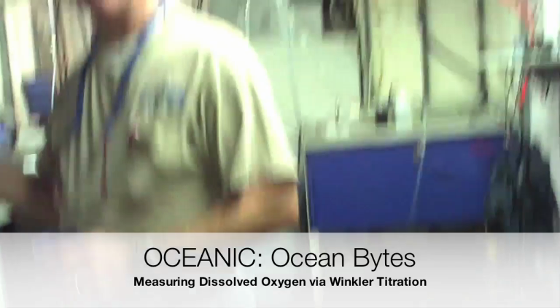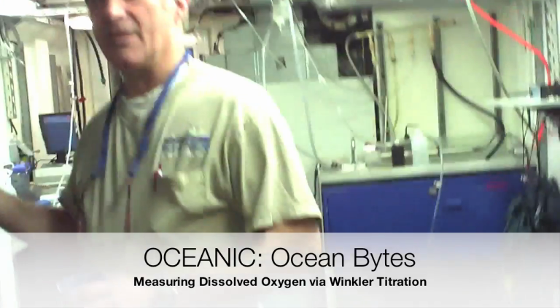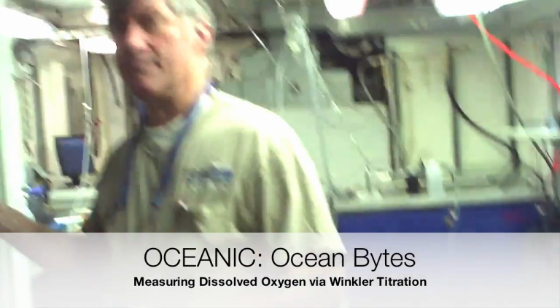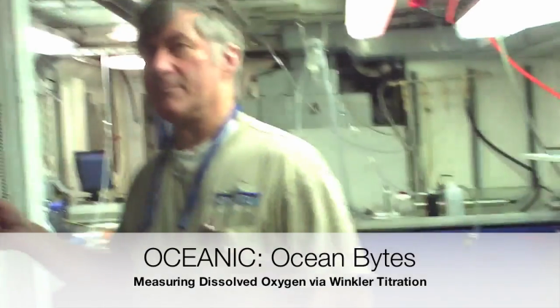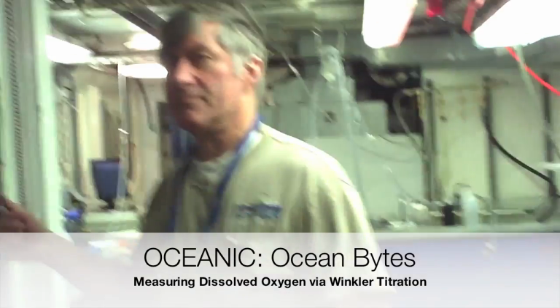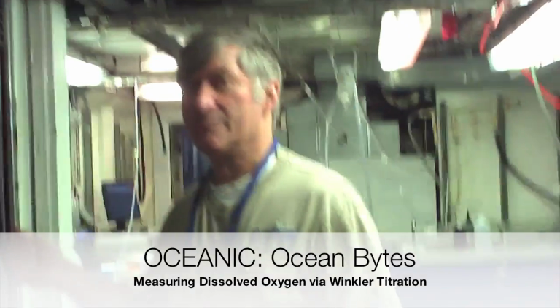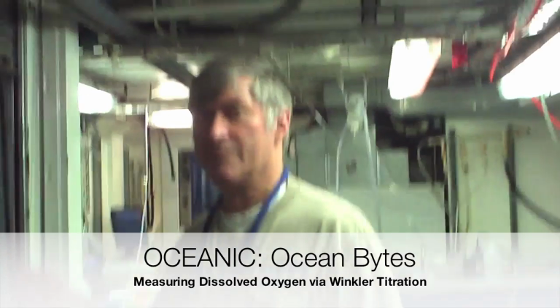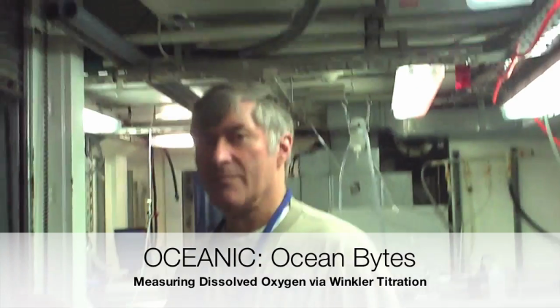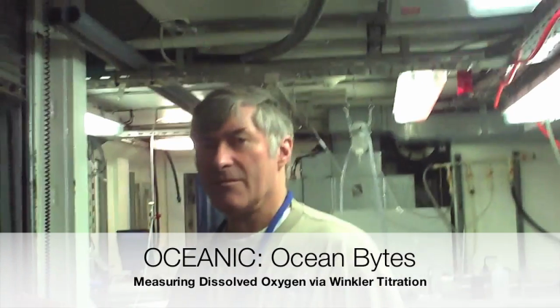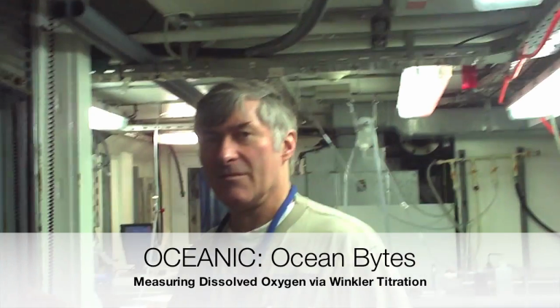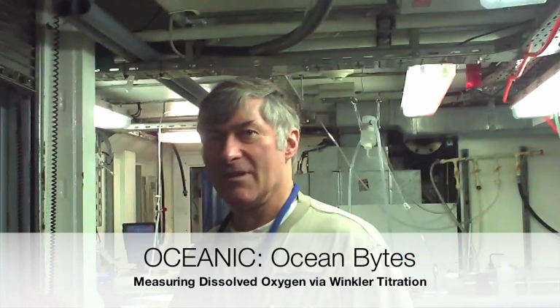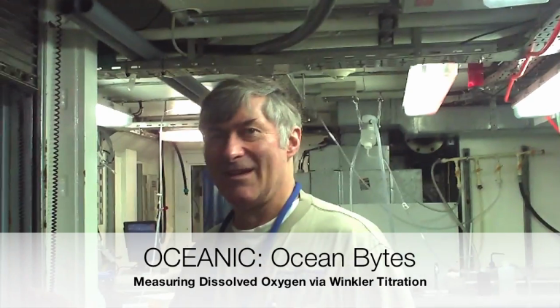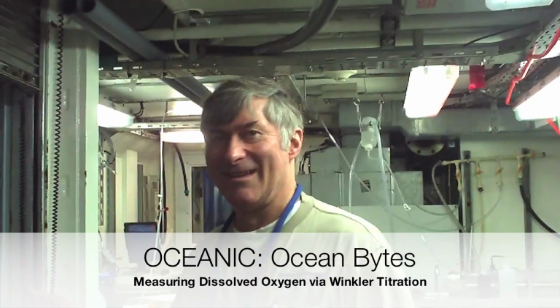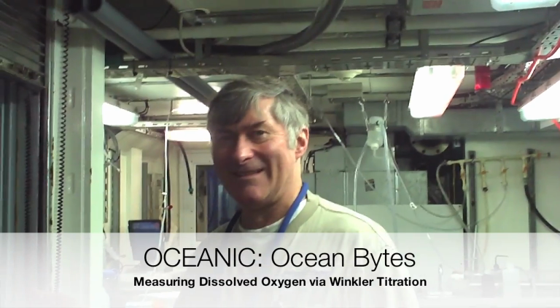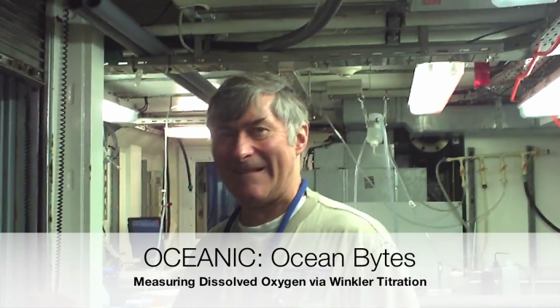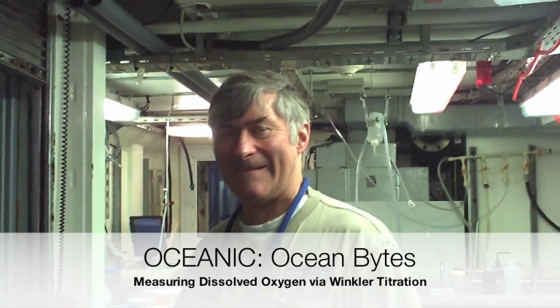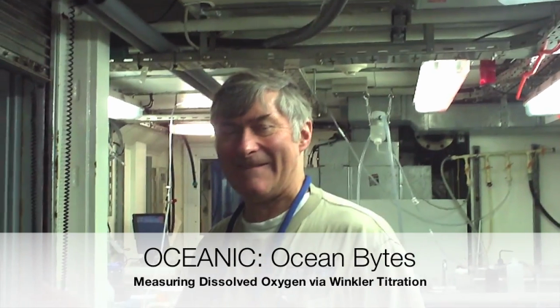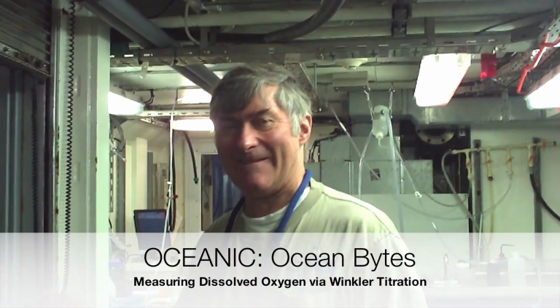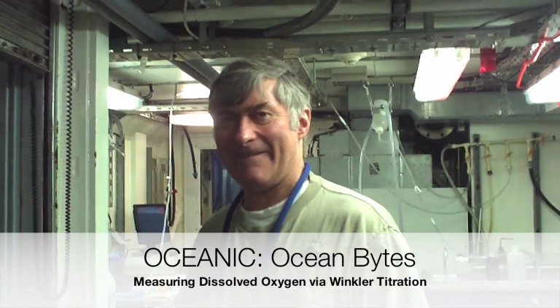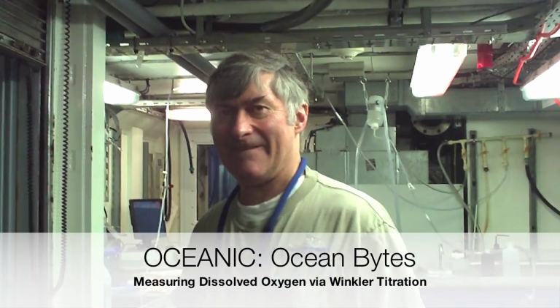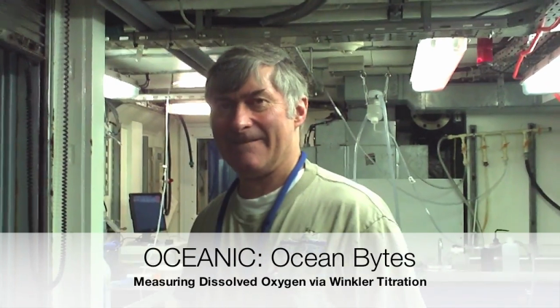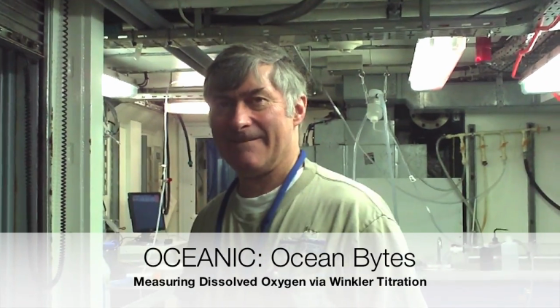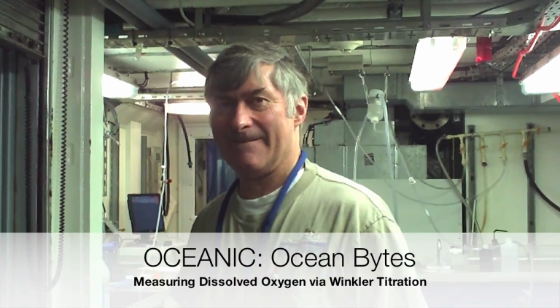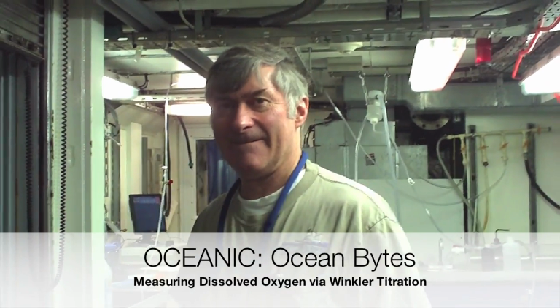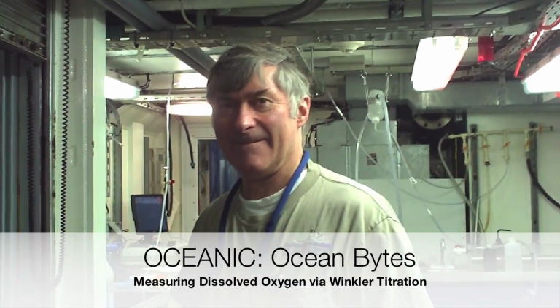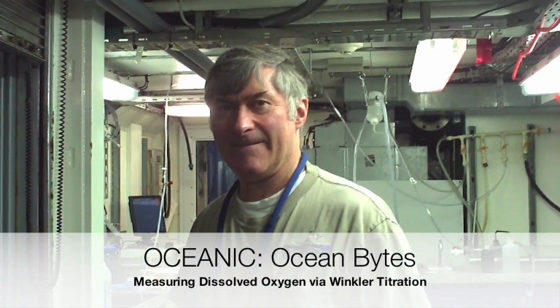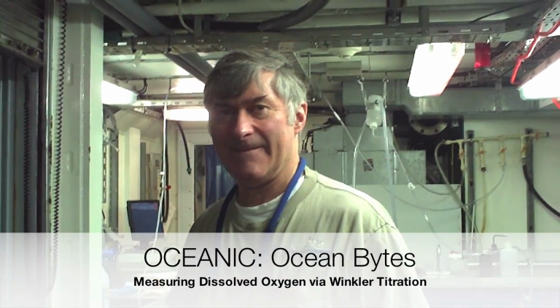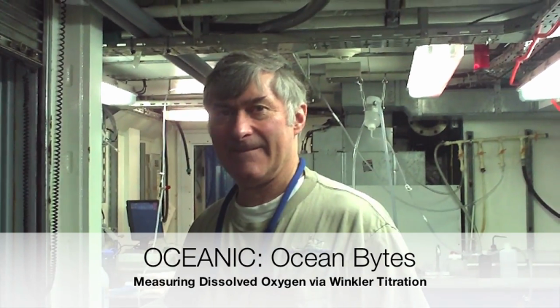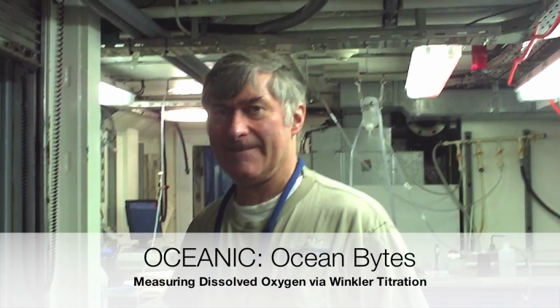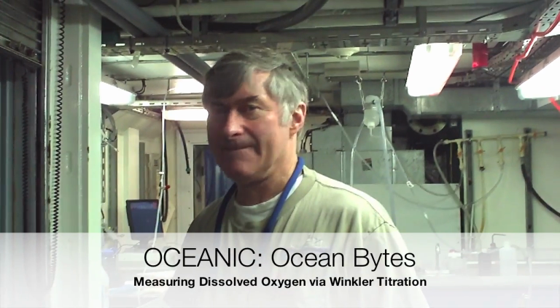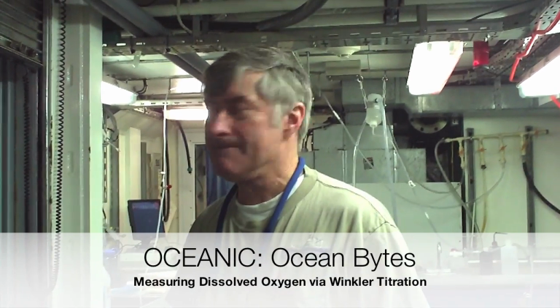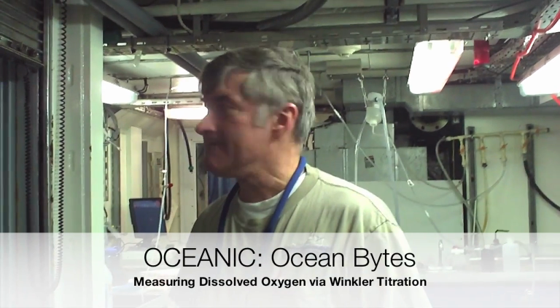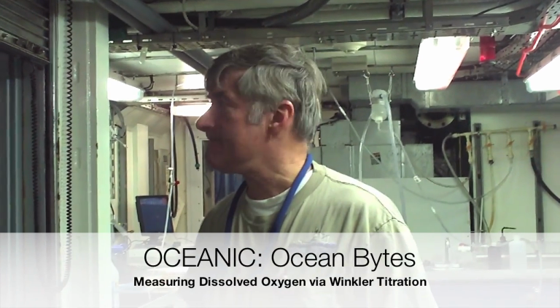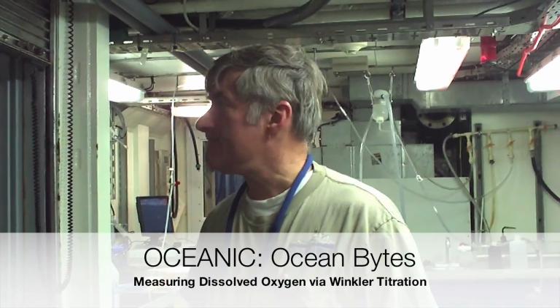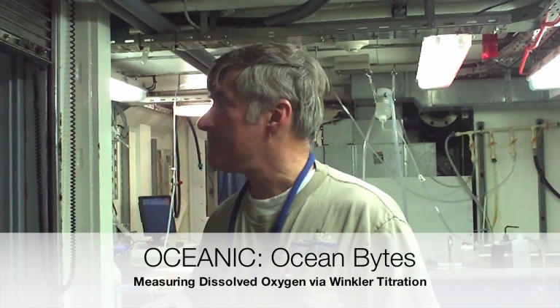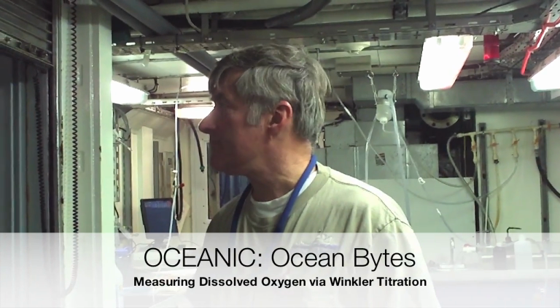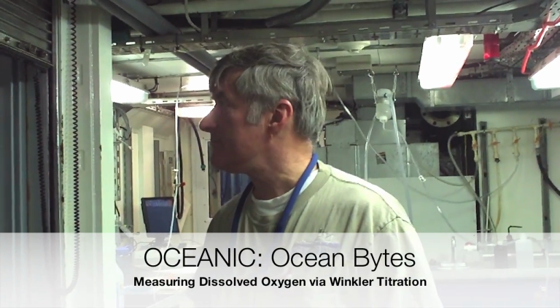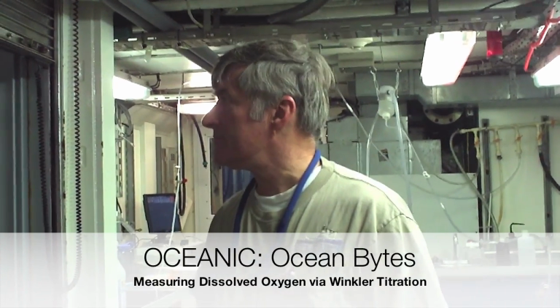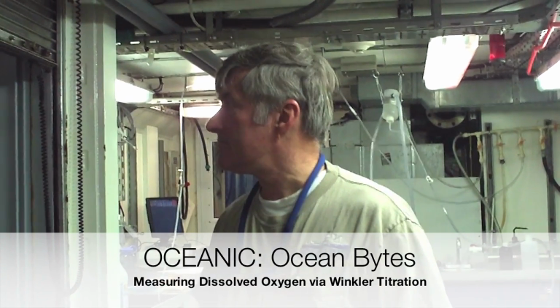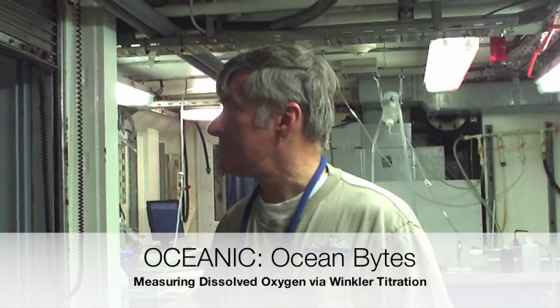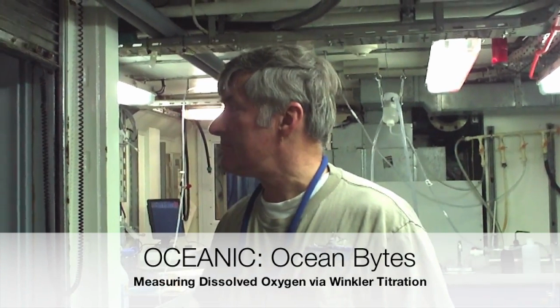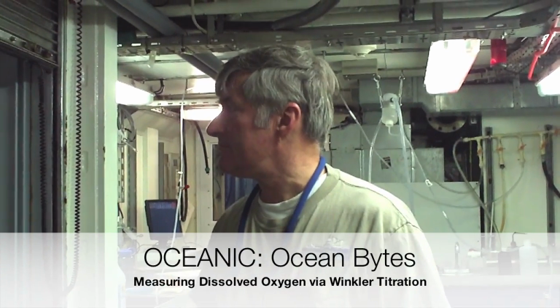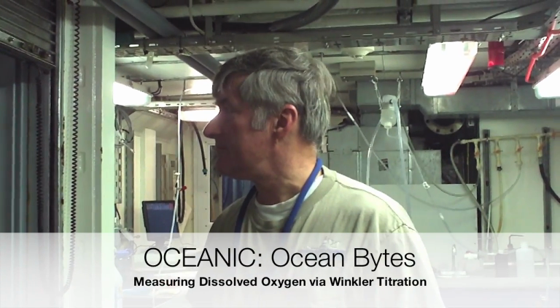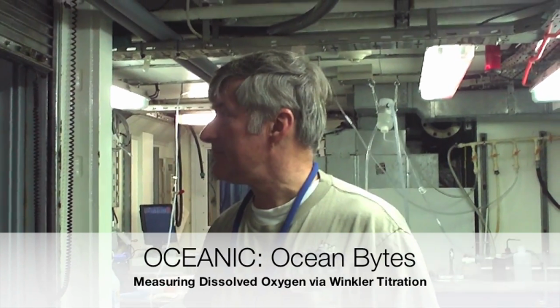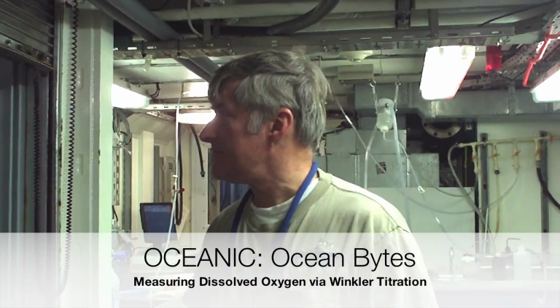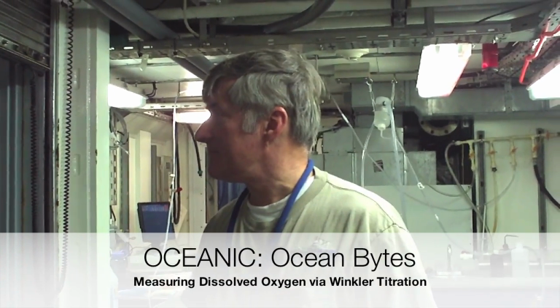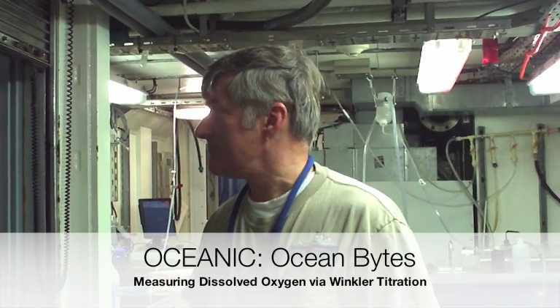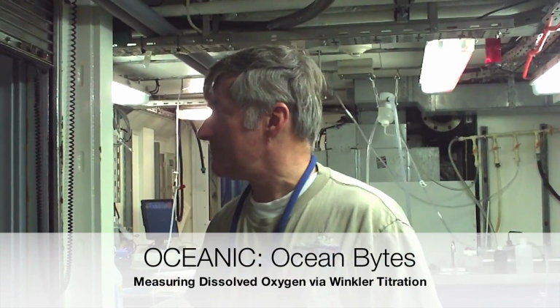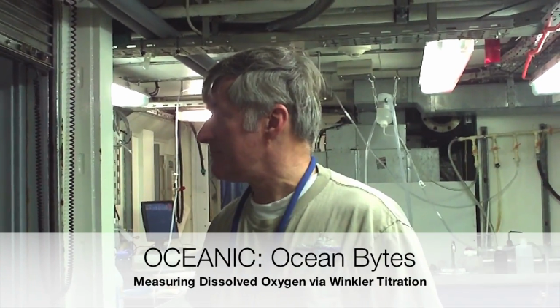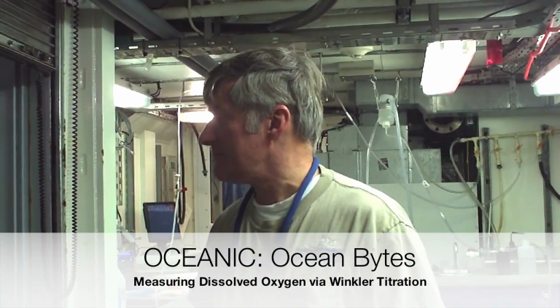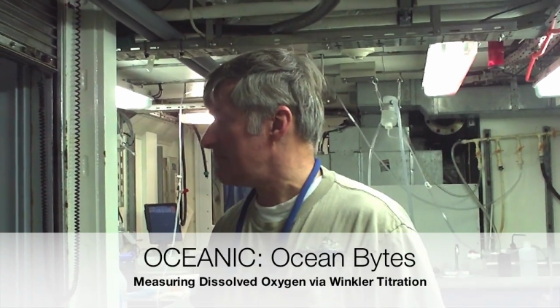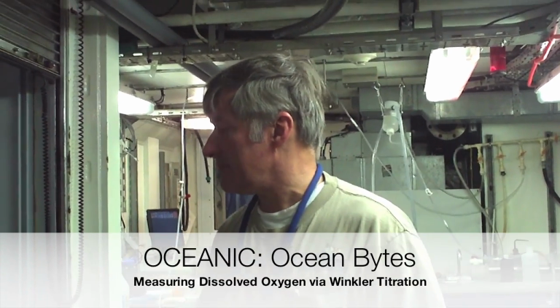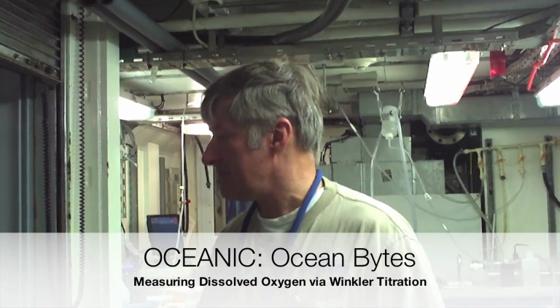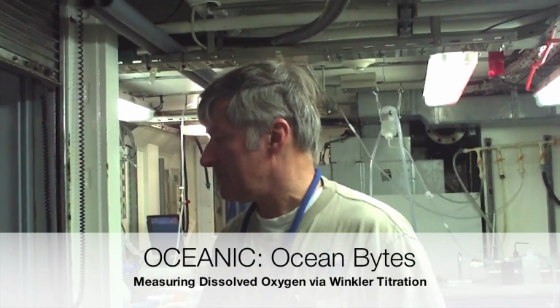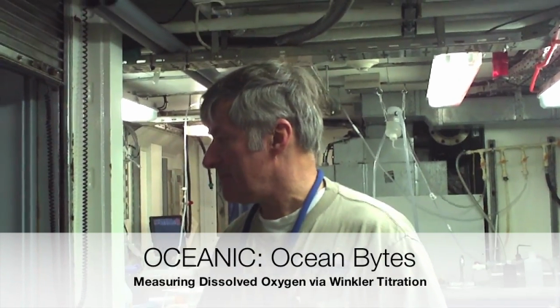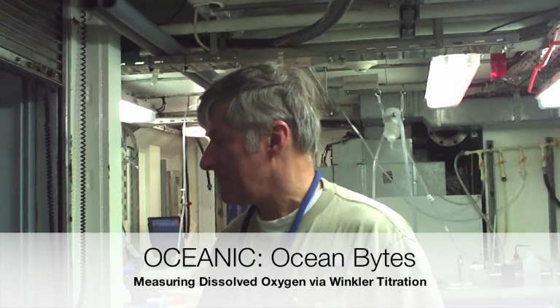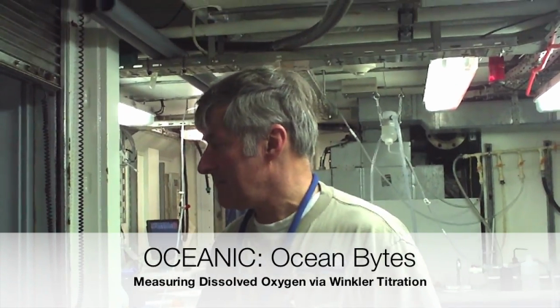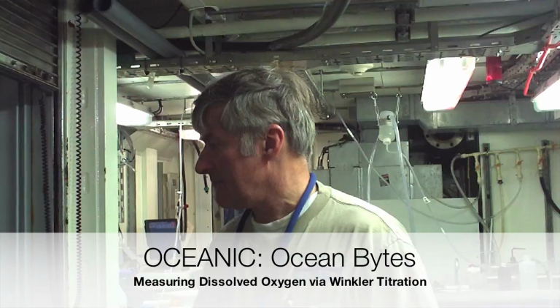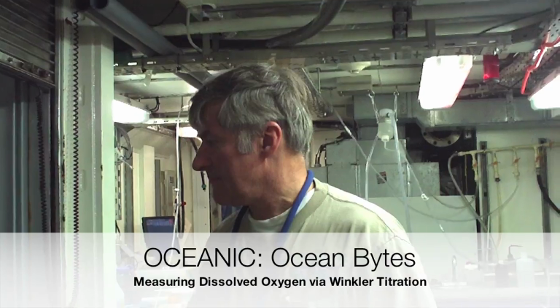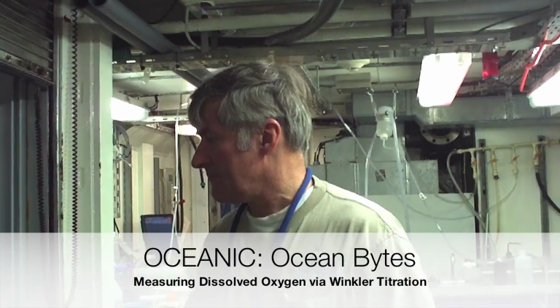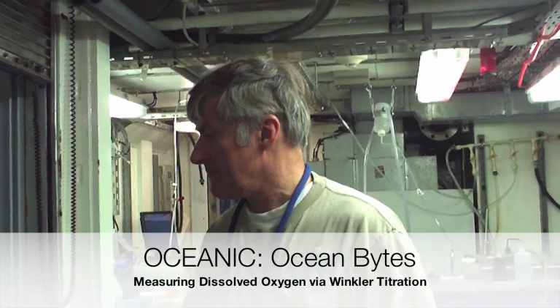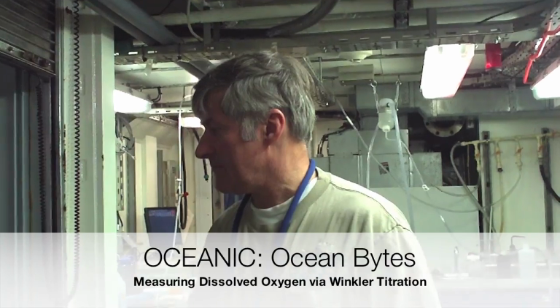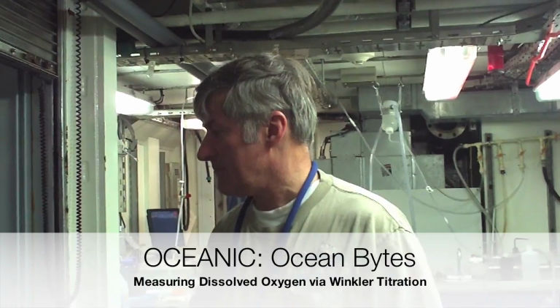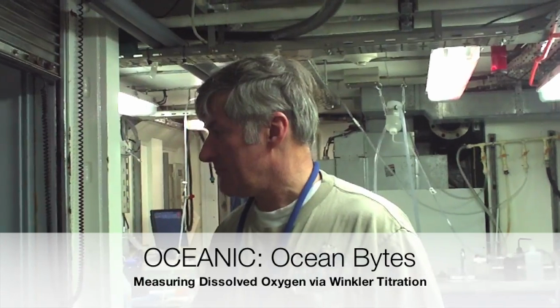This is Dr. George Utzer. He's the chief scientist on this cruise and he's going to explain to us a little bit about what he's doing with the CTD.